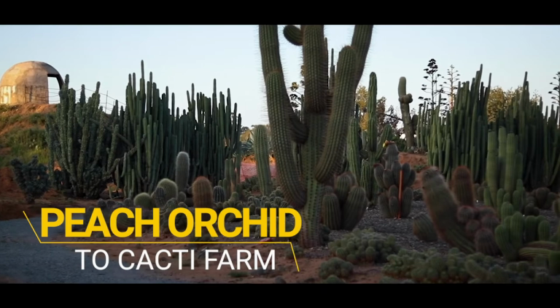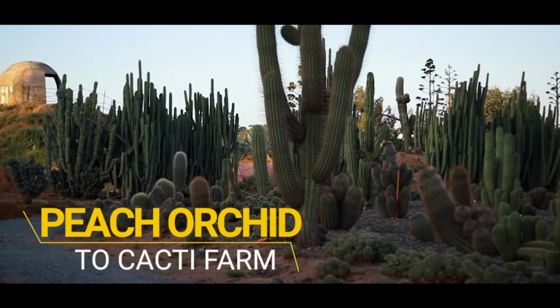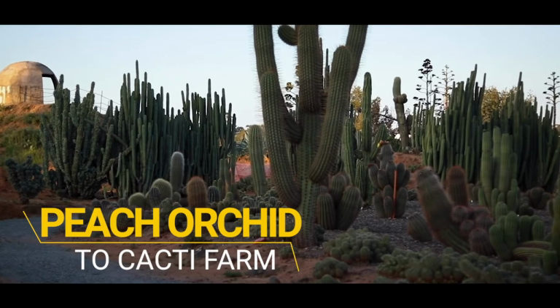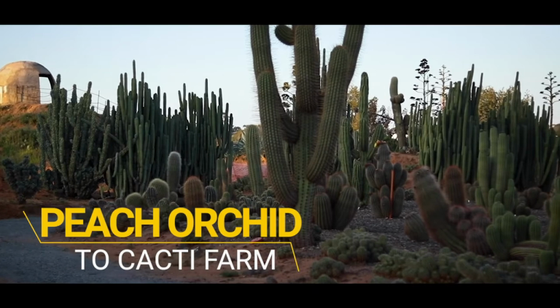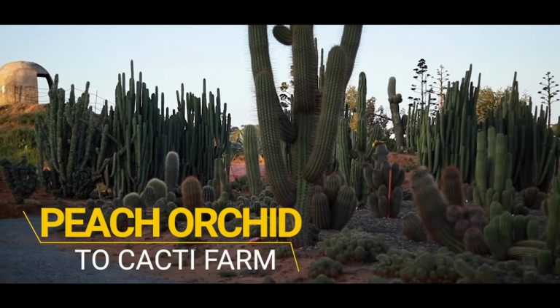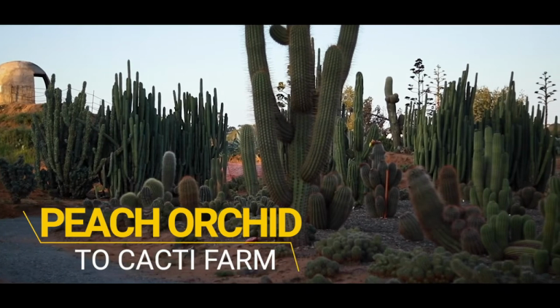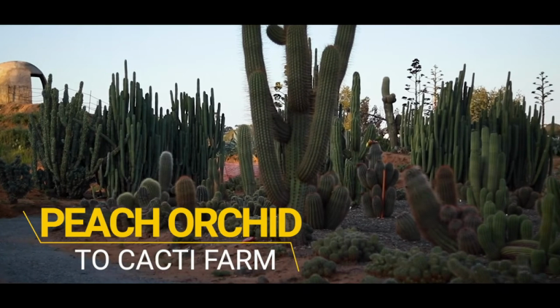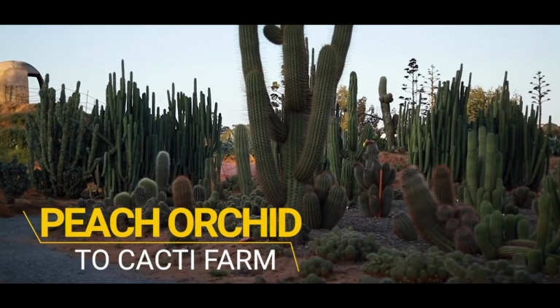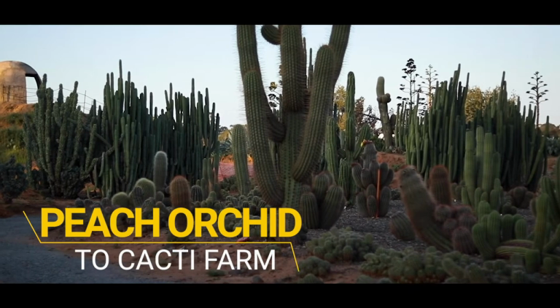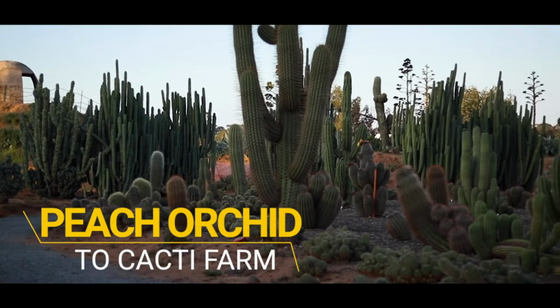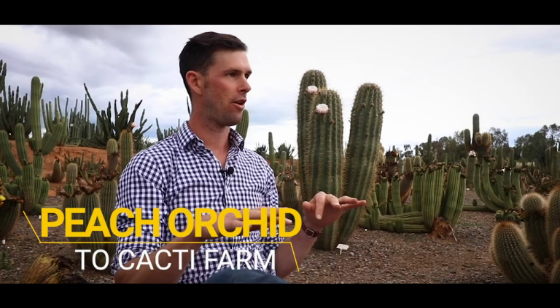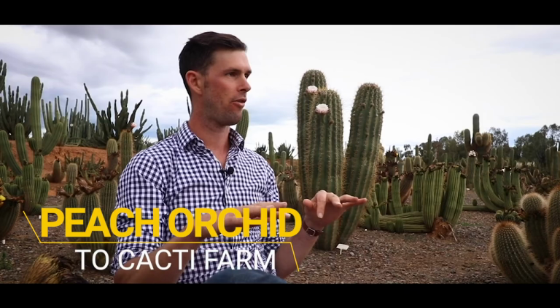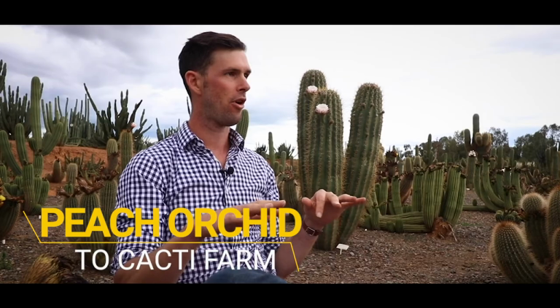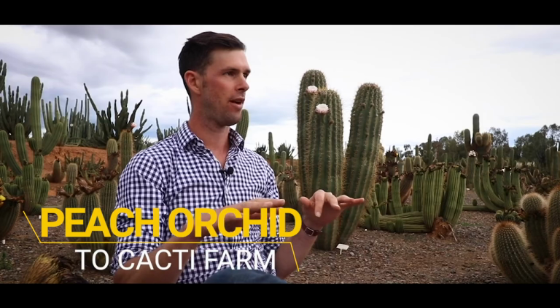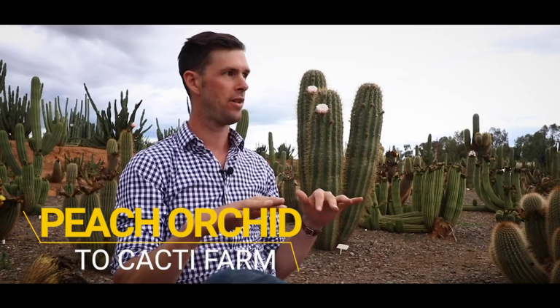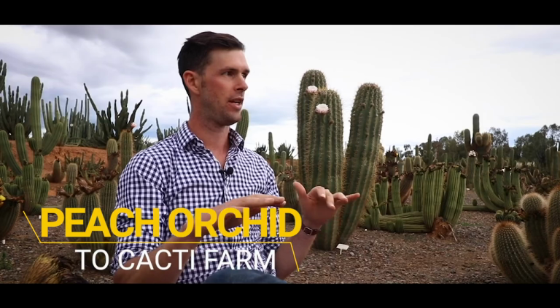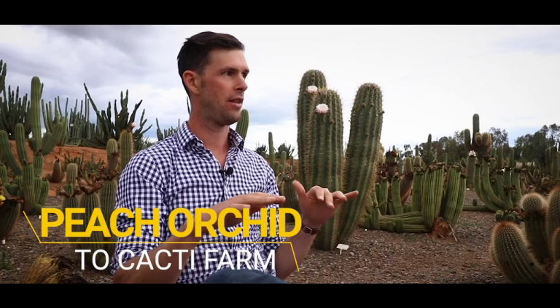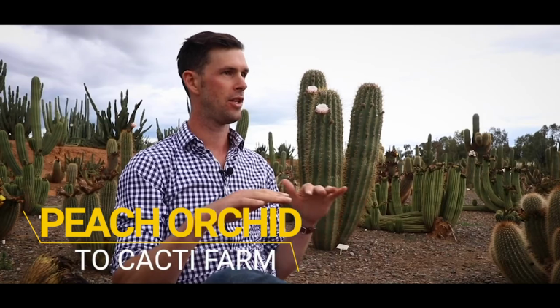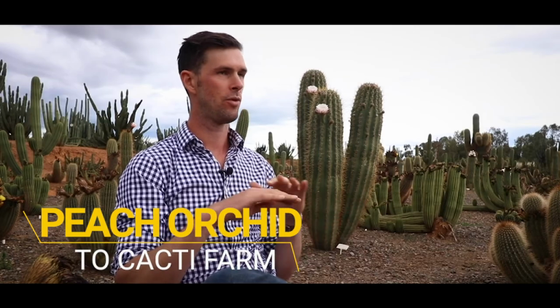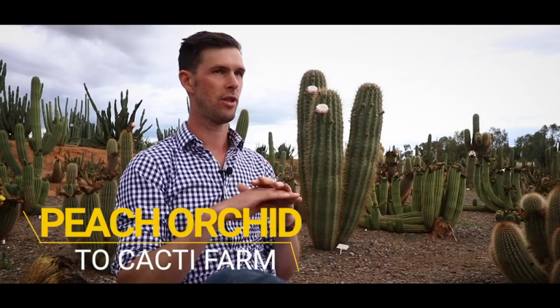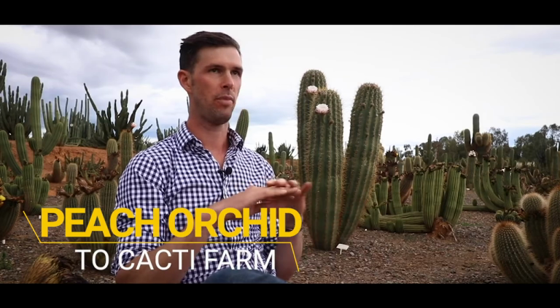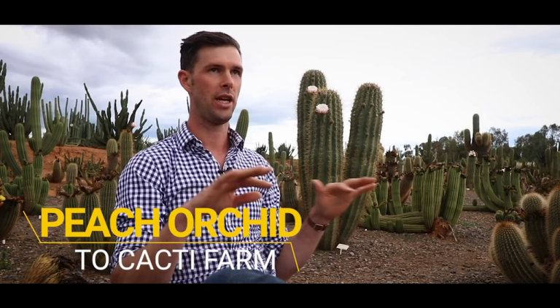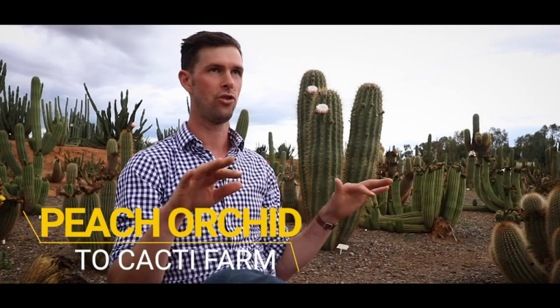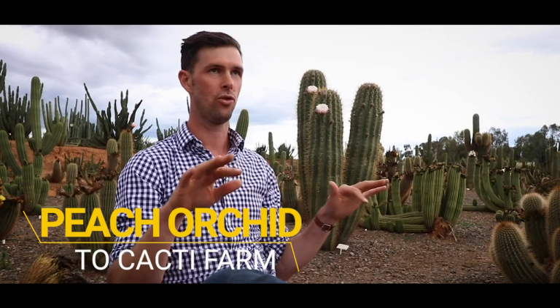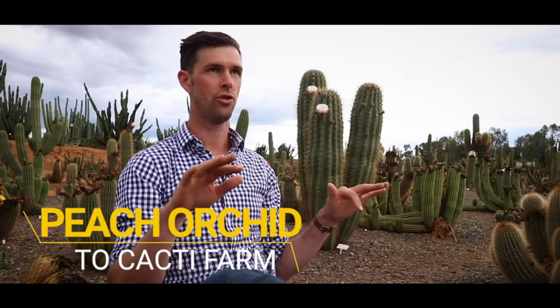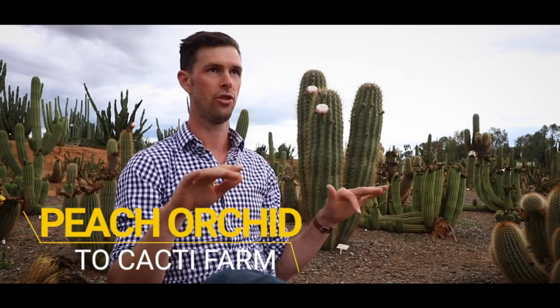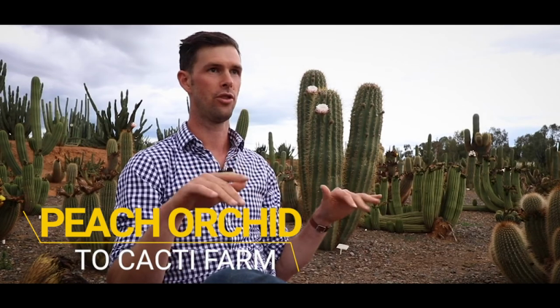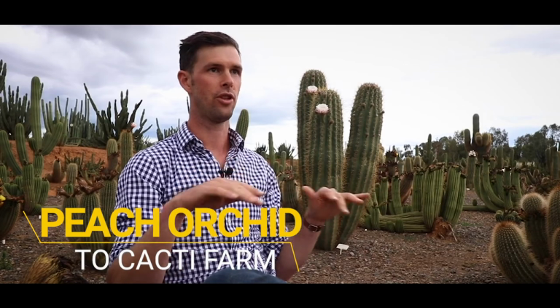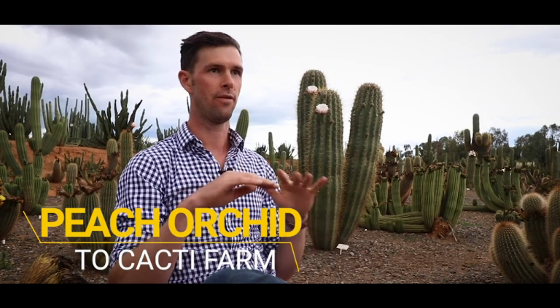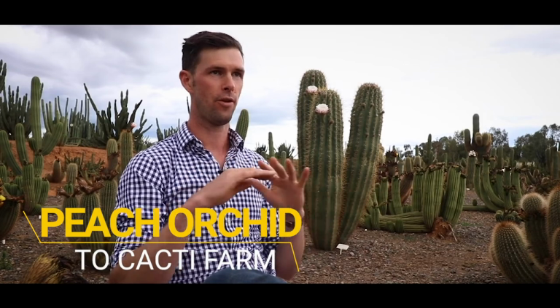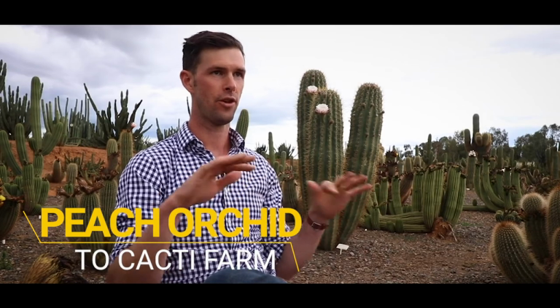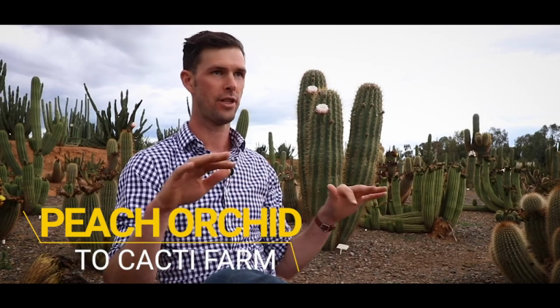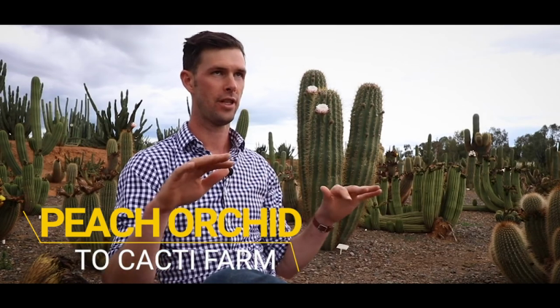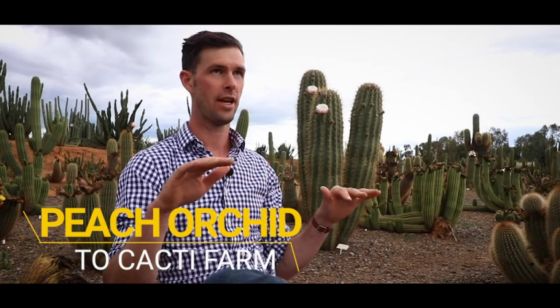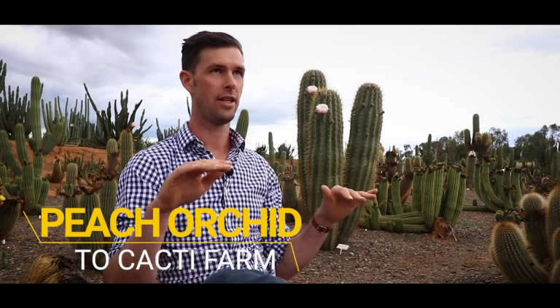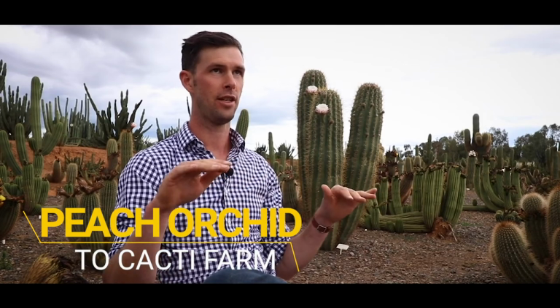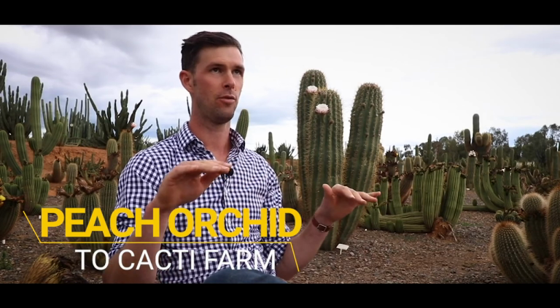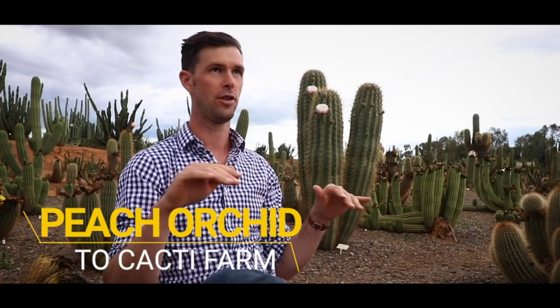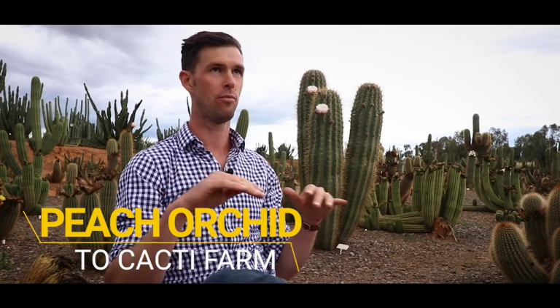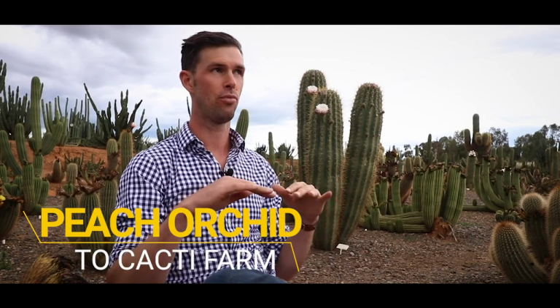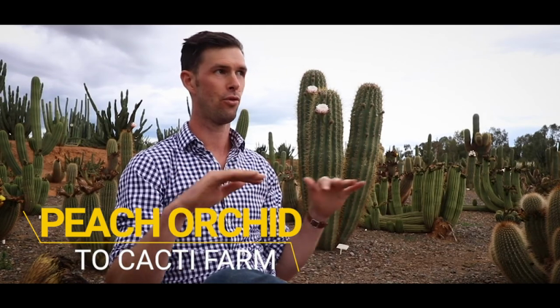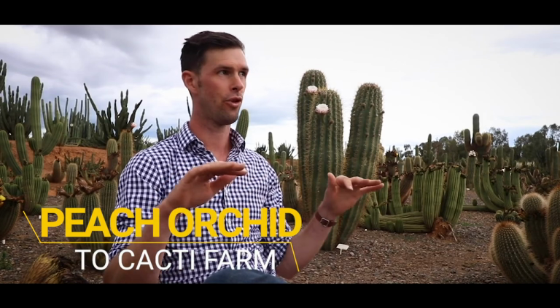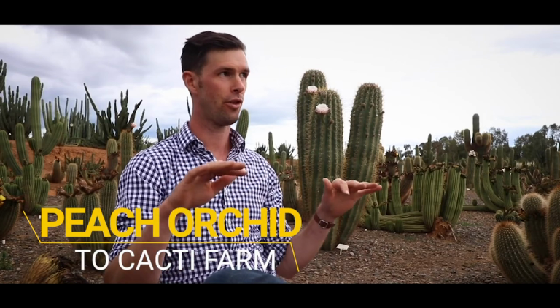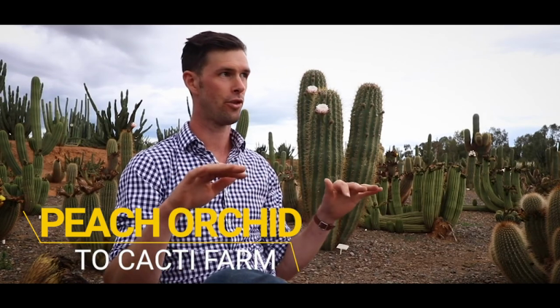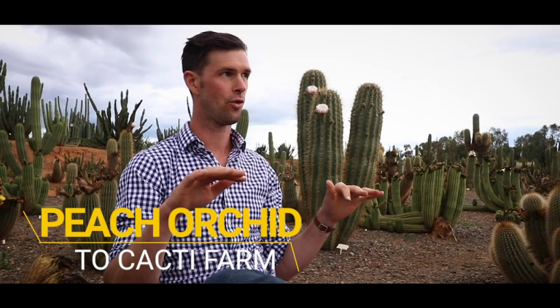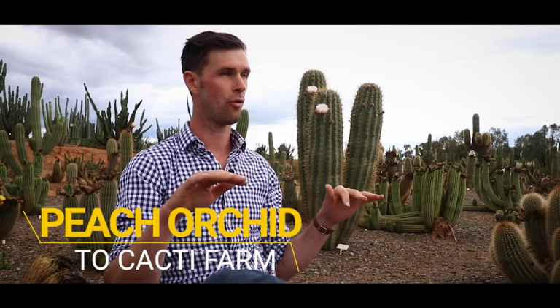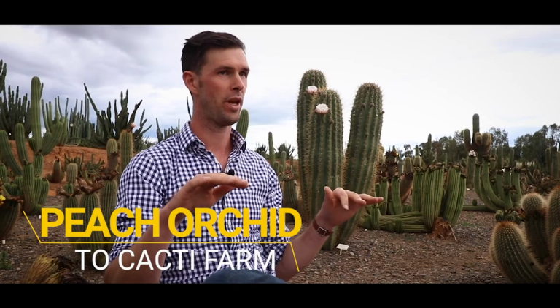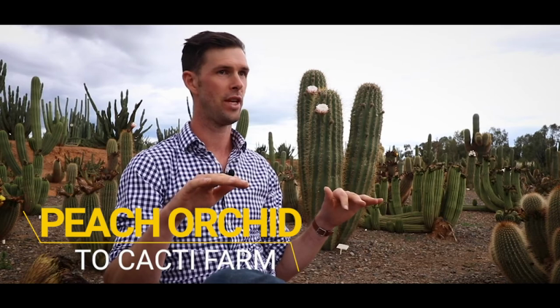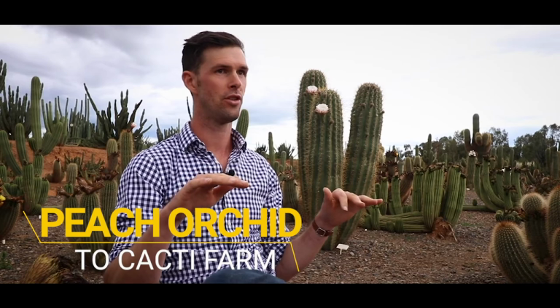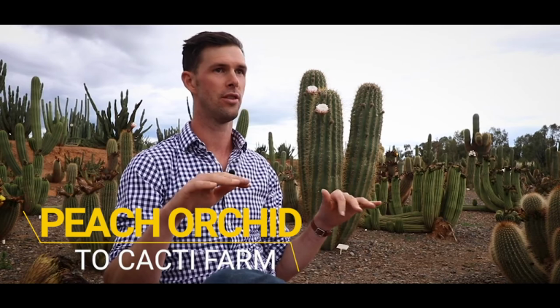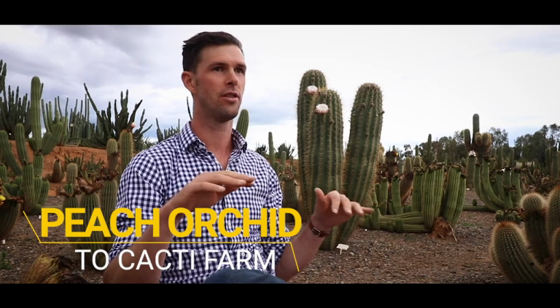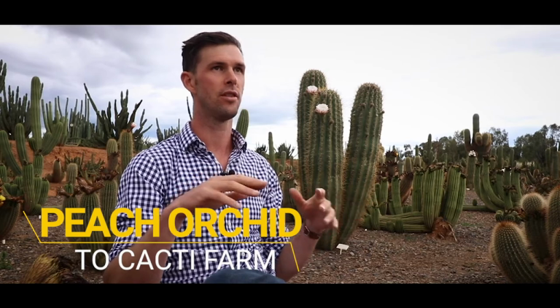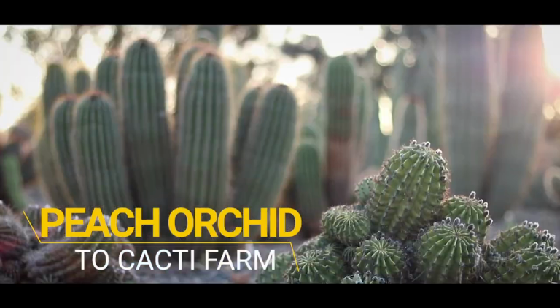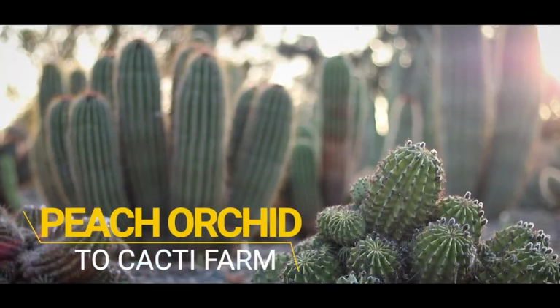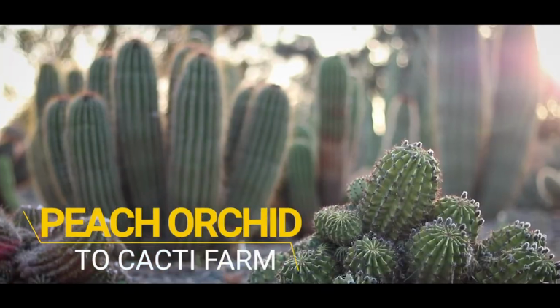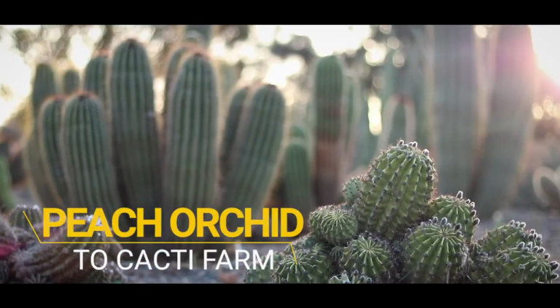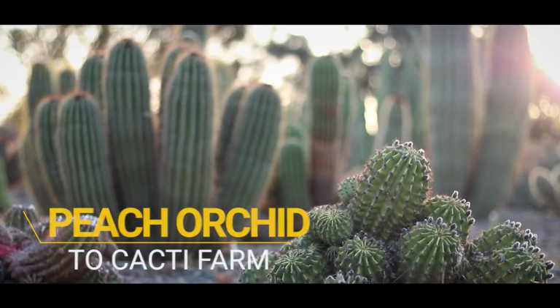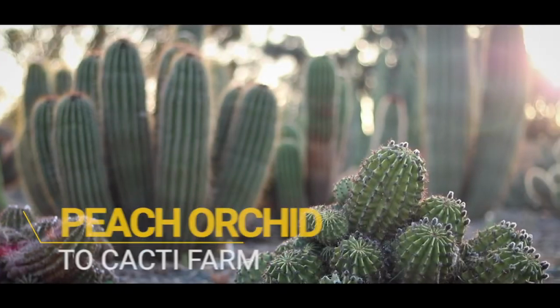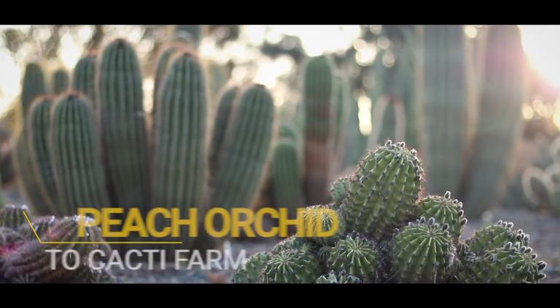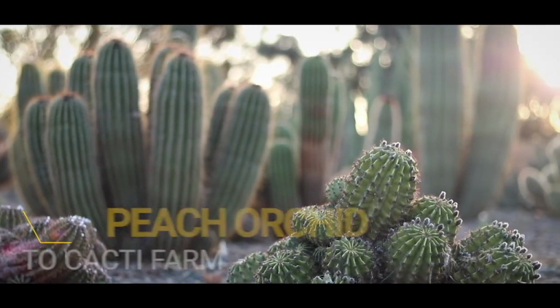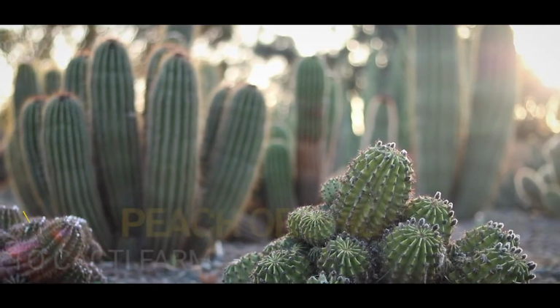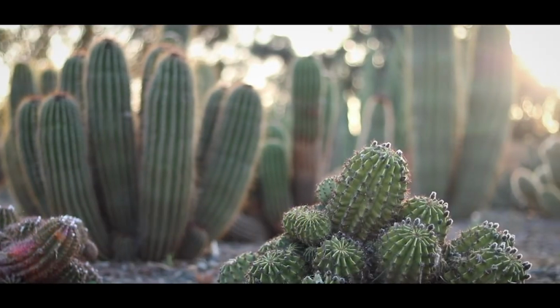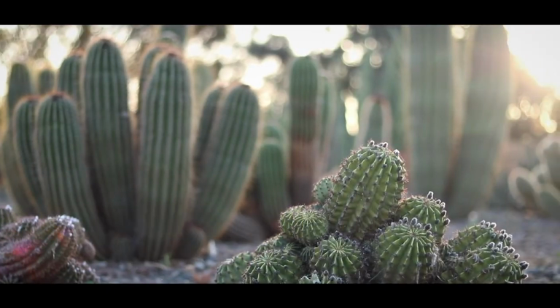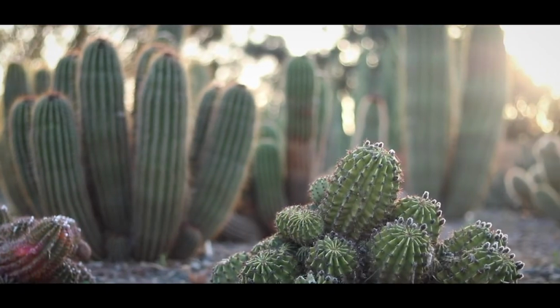When mum and dad arrived here this was a peach orchard, so the first thing they did was bulldozed all the peaches and started planting cacti.